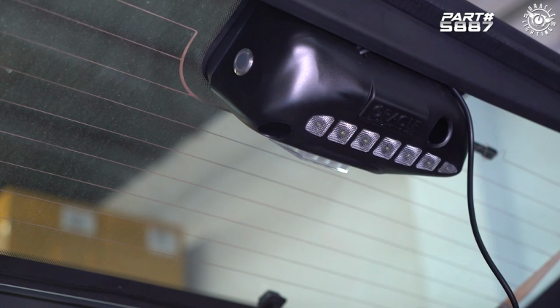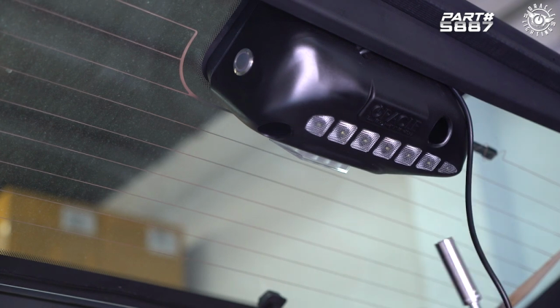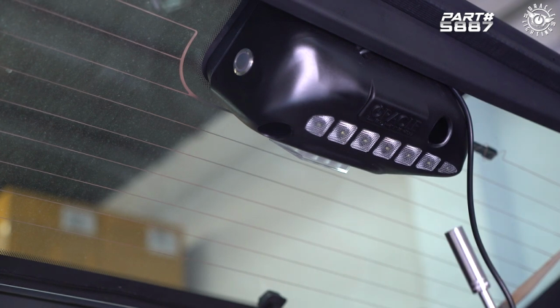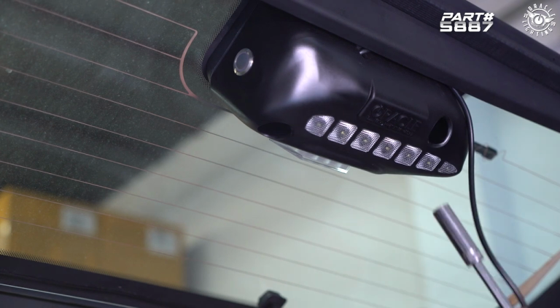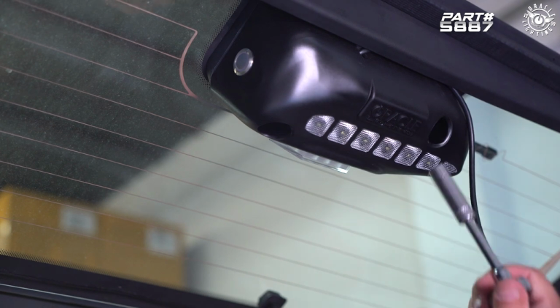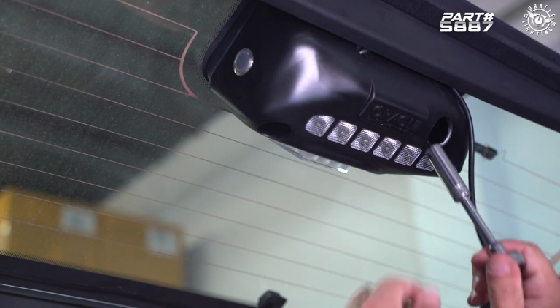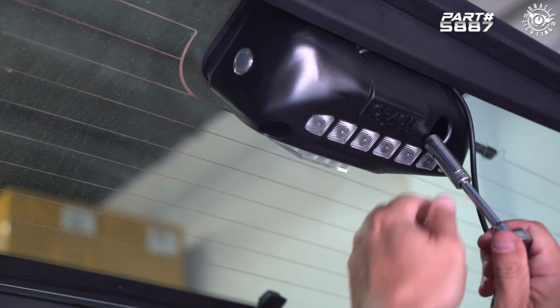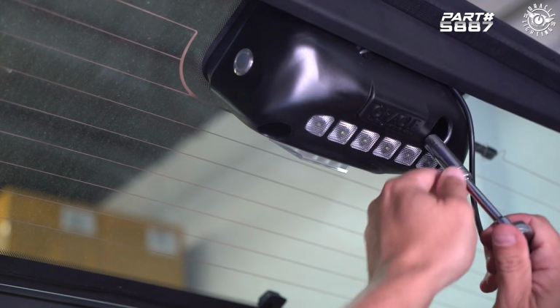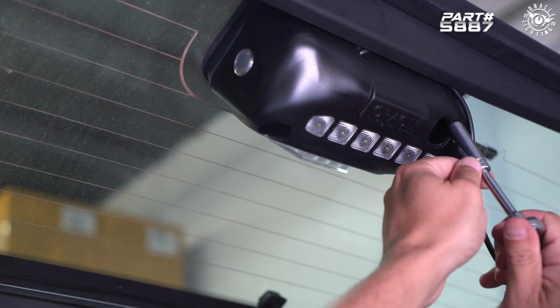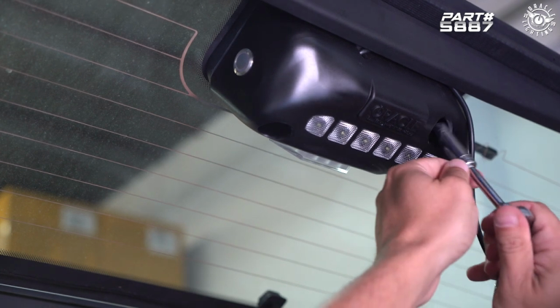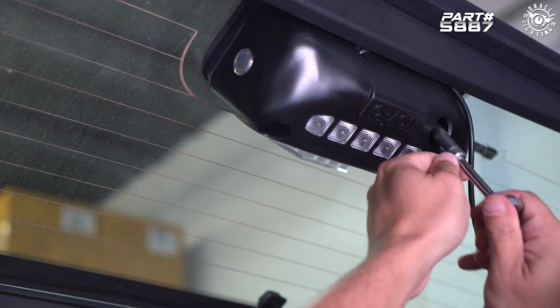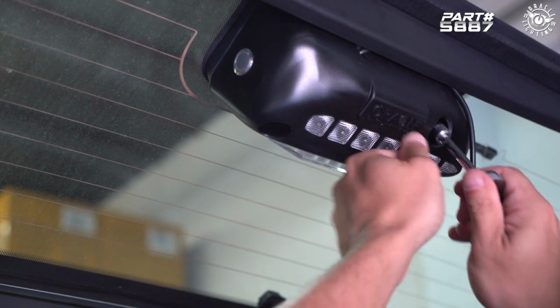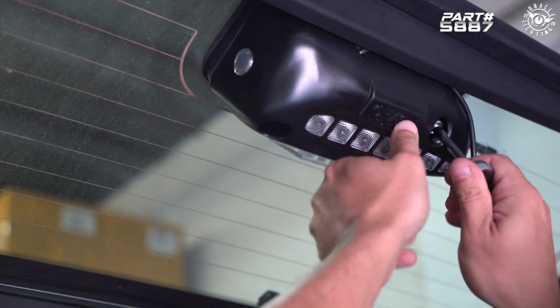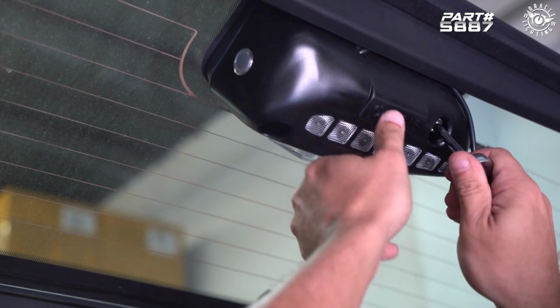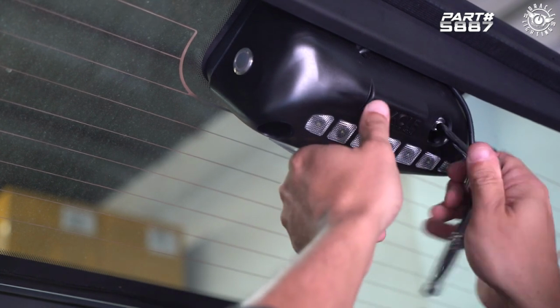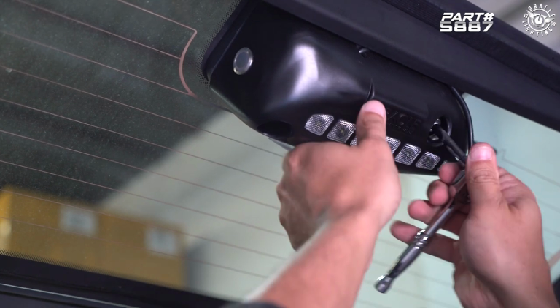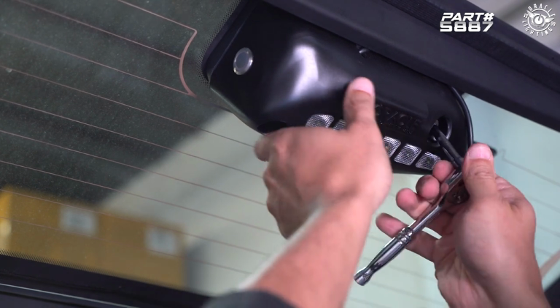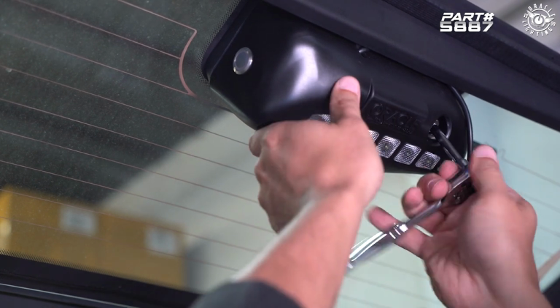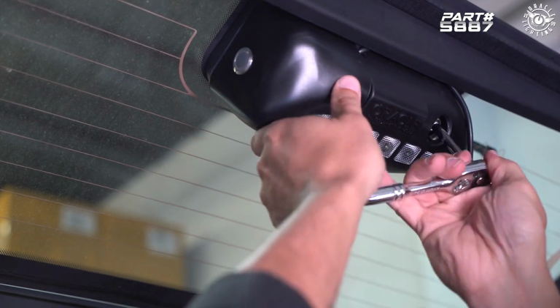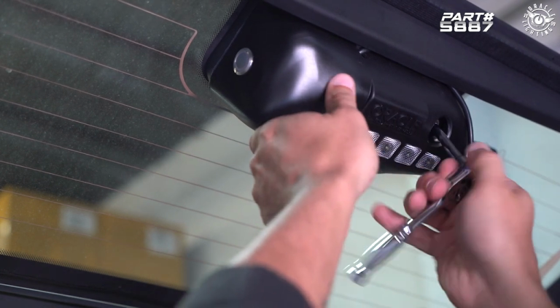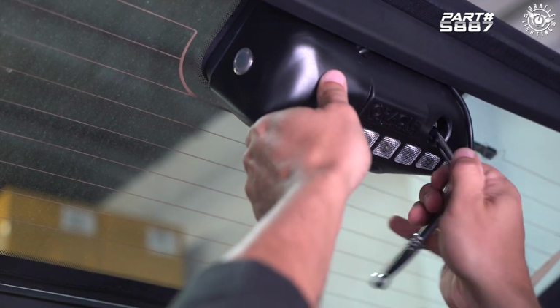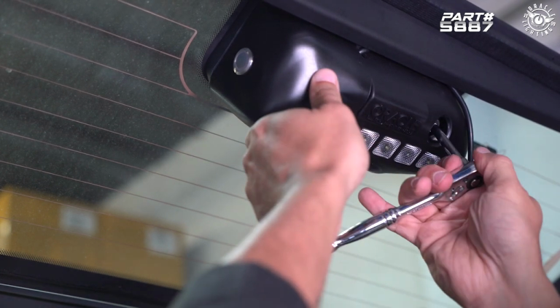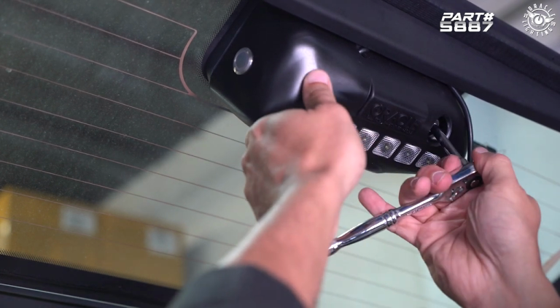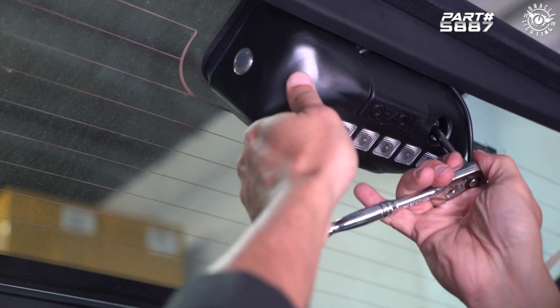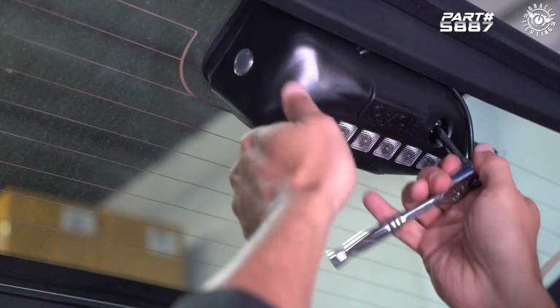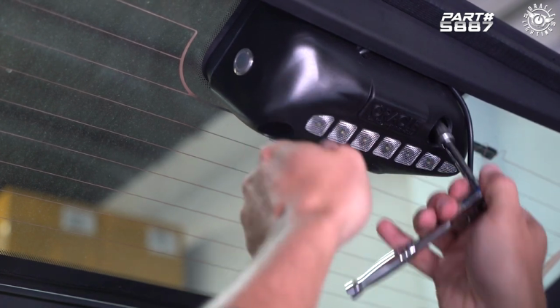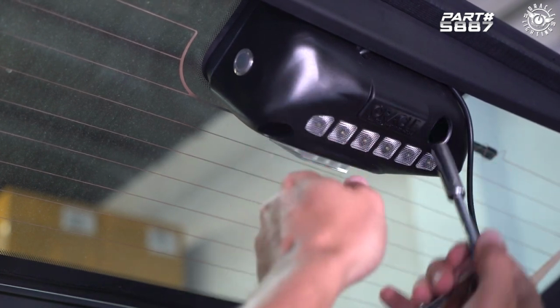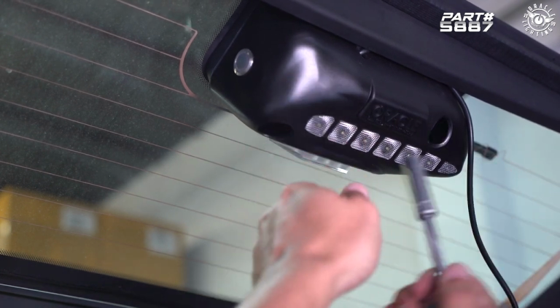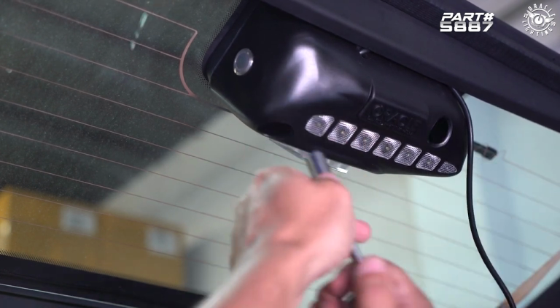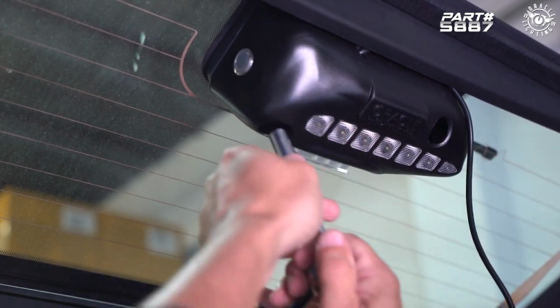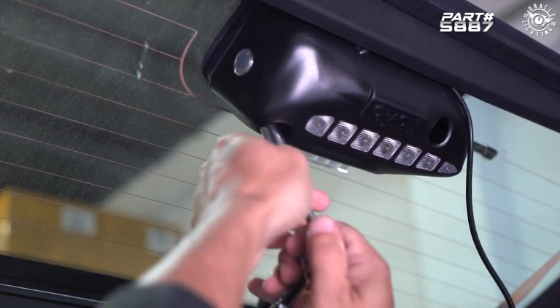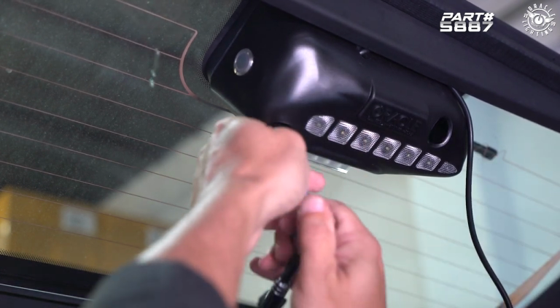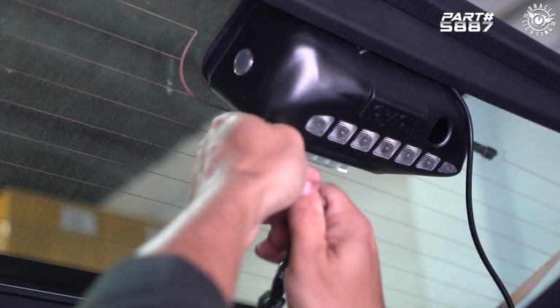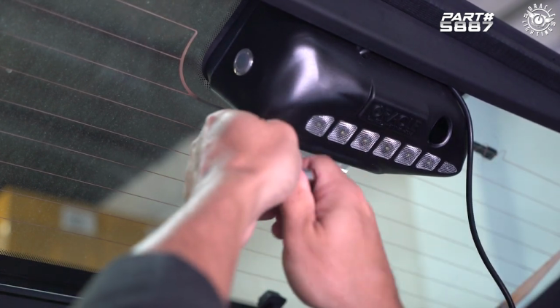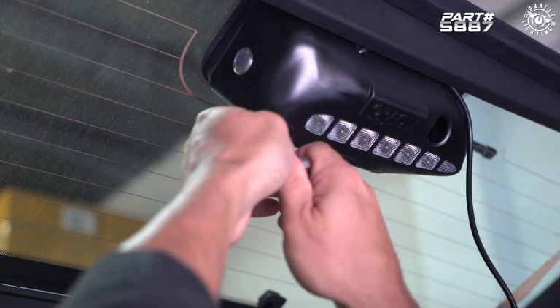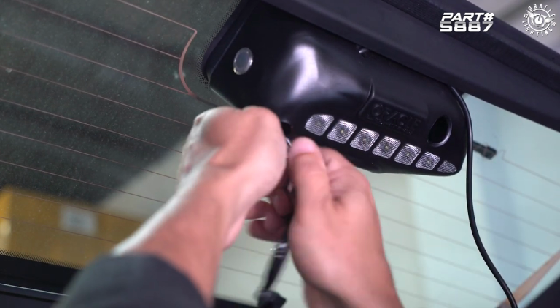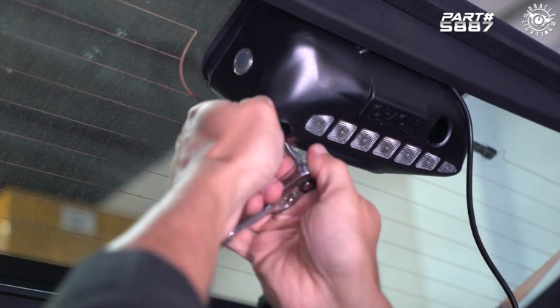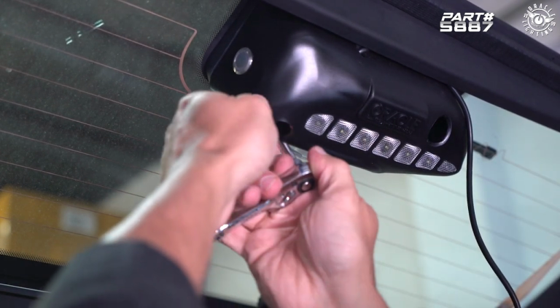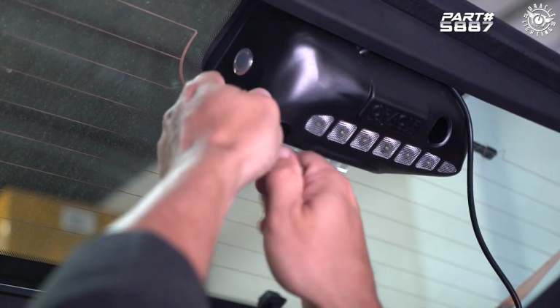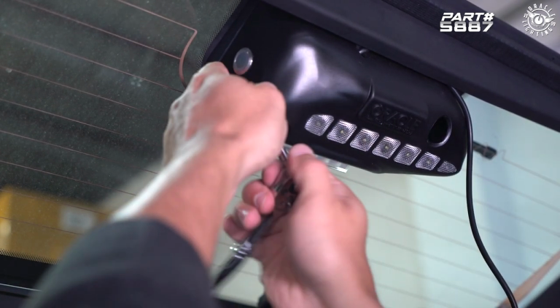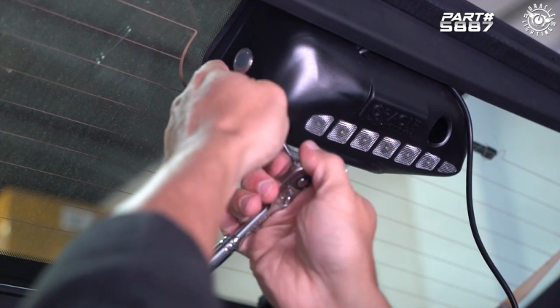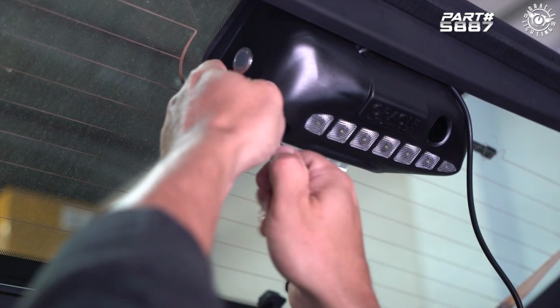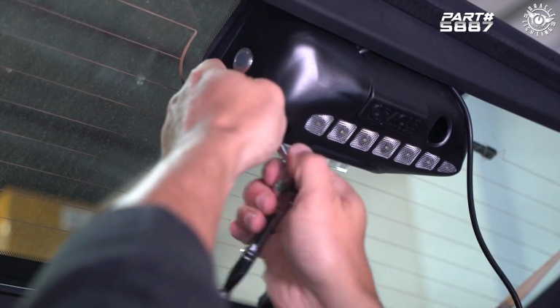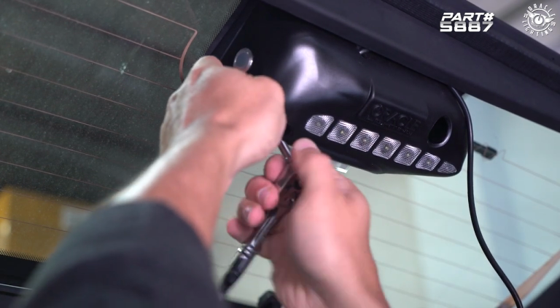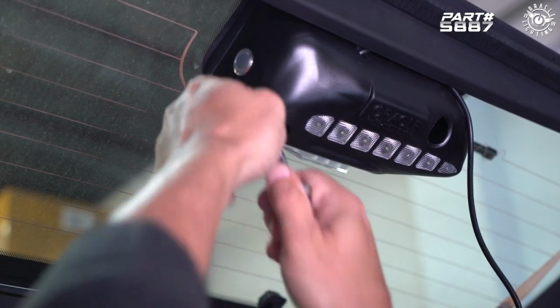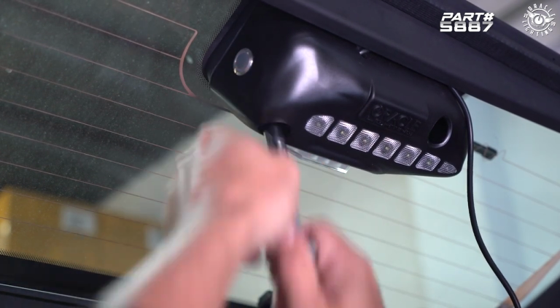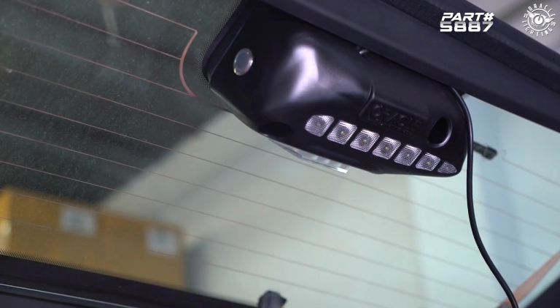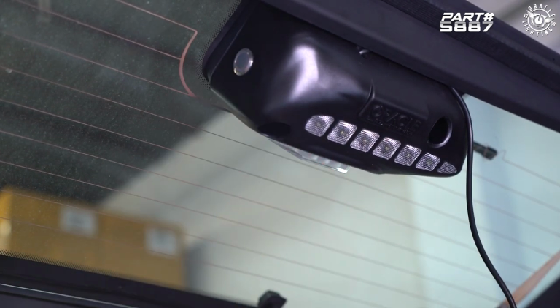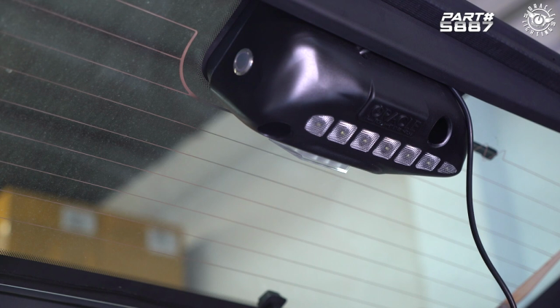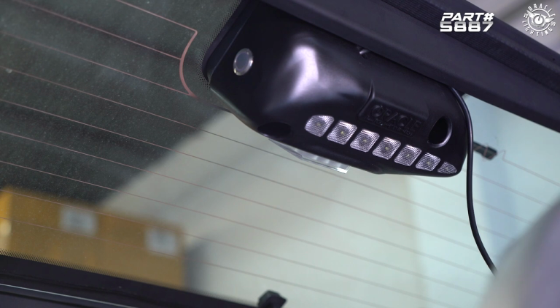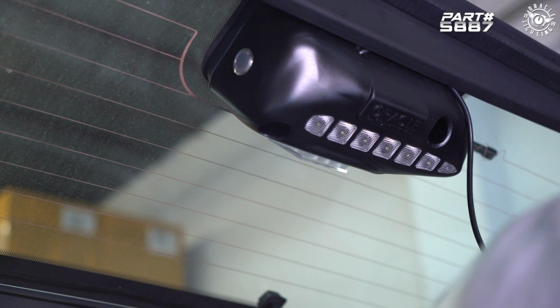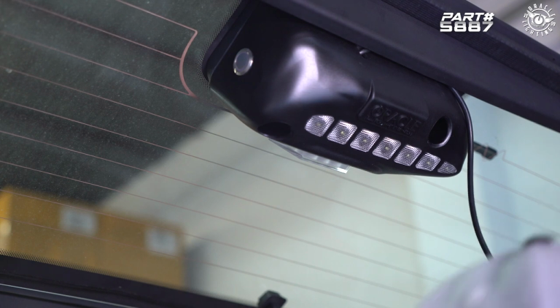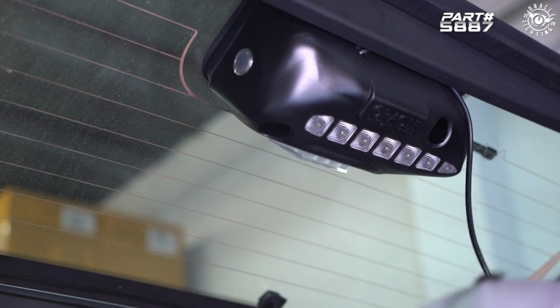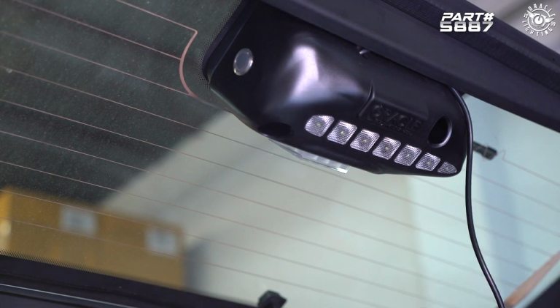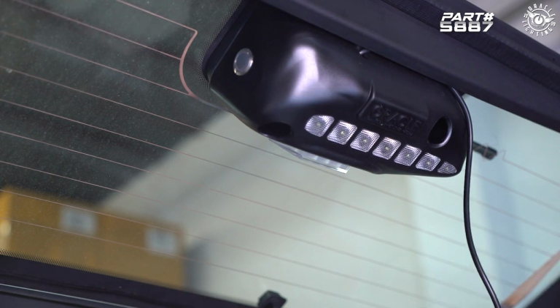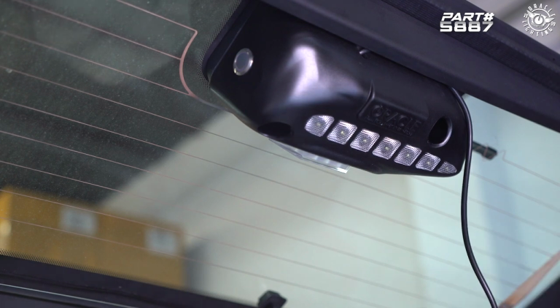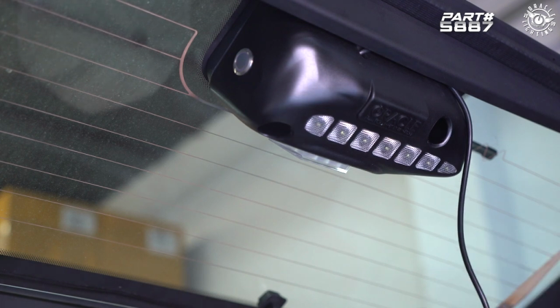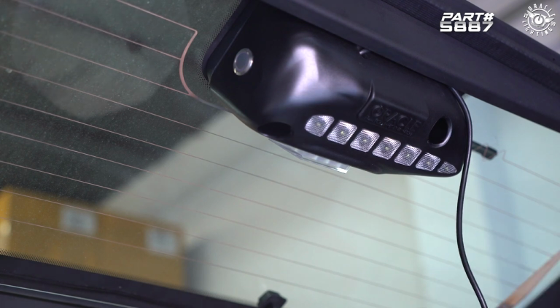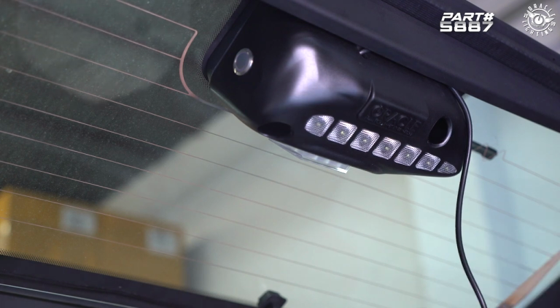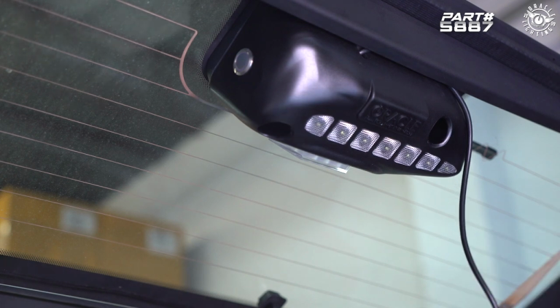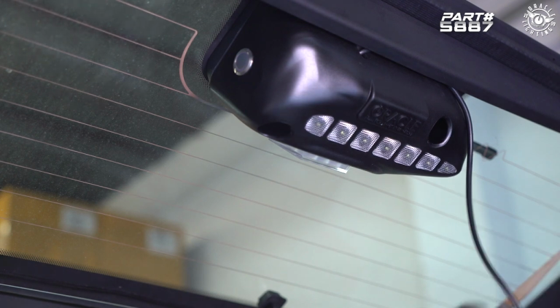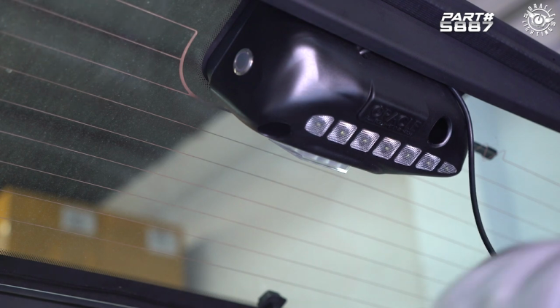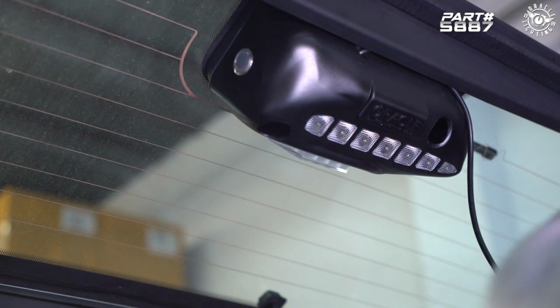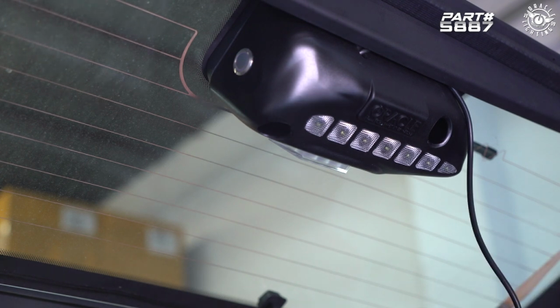Do the same thing on the other side. And no reason to over-torque this — we're just holding on a plastic cover, so it doesn't really require a whole lot of force.